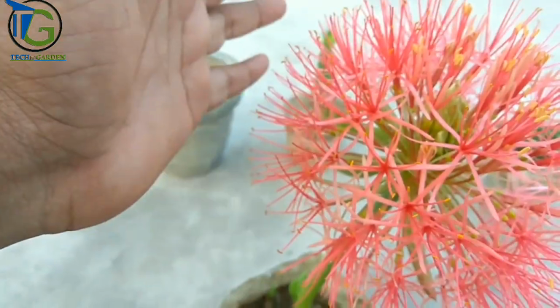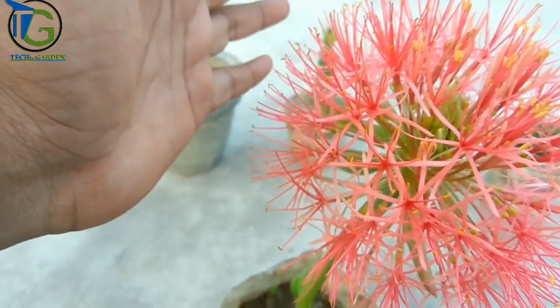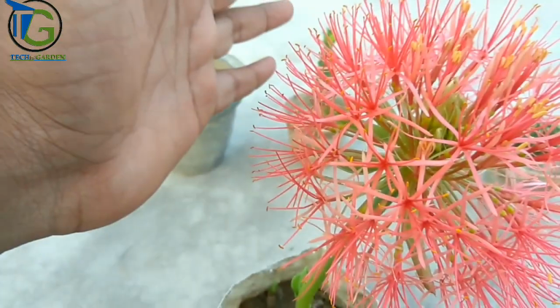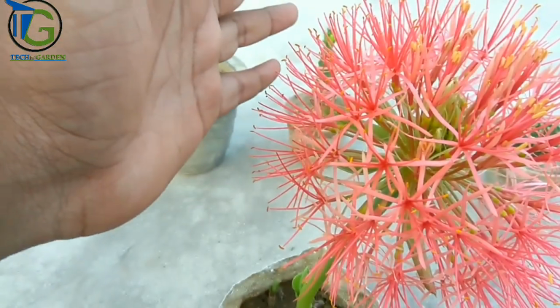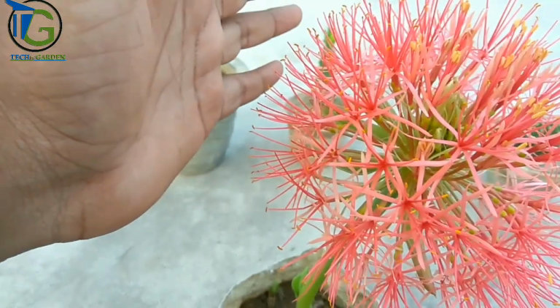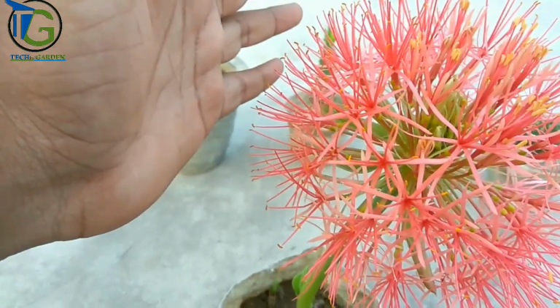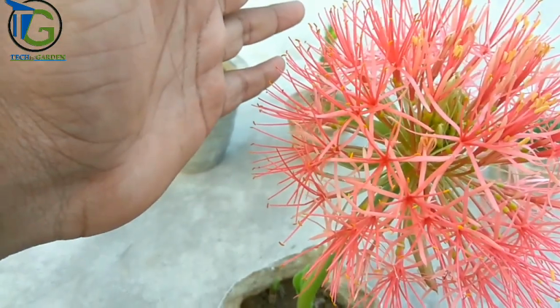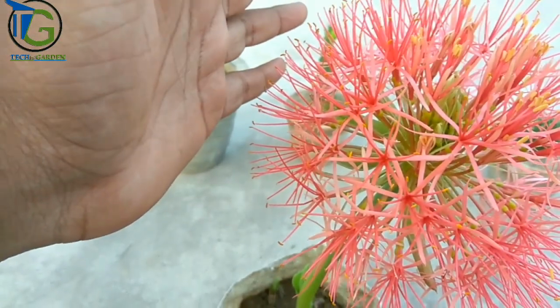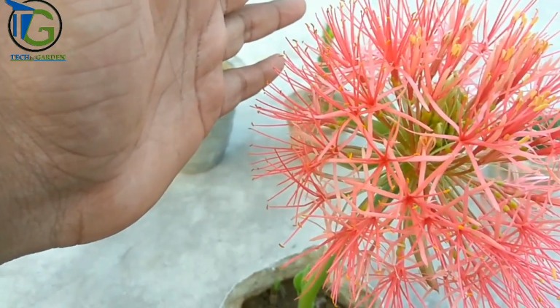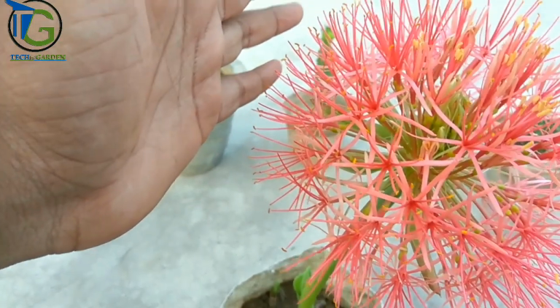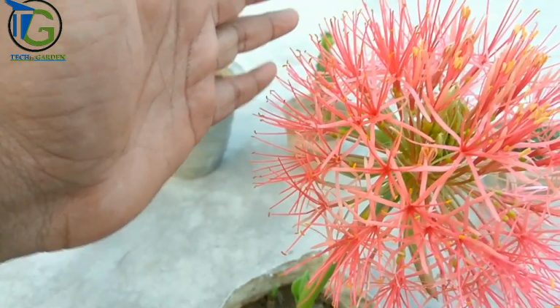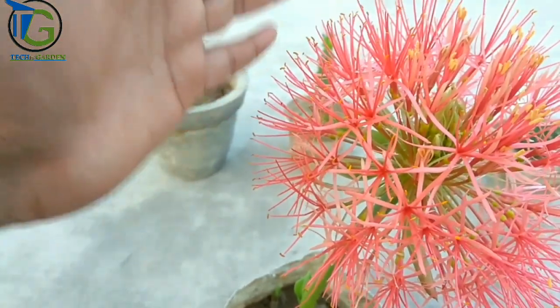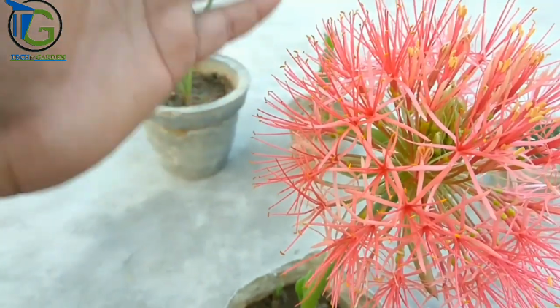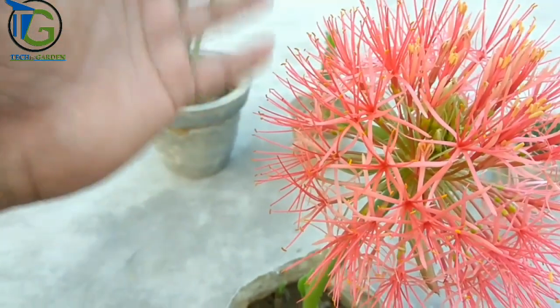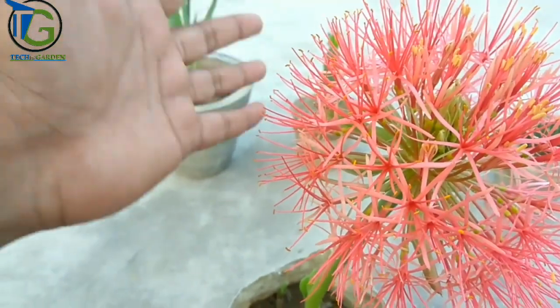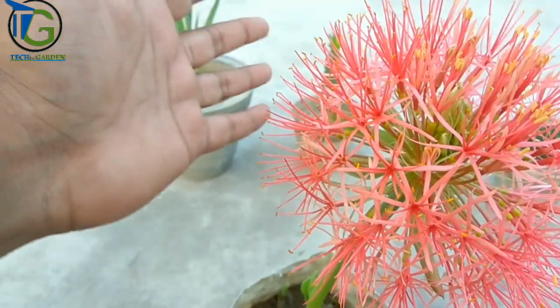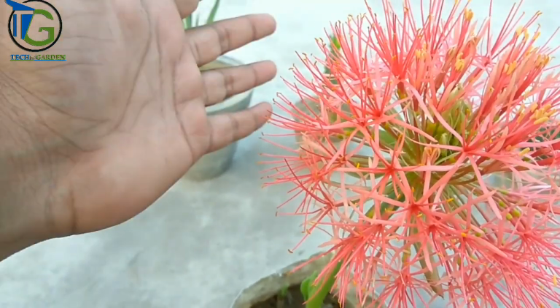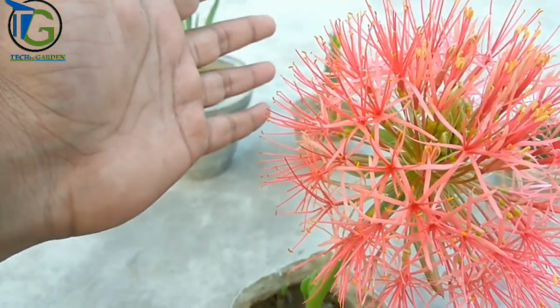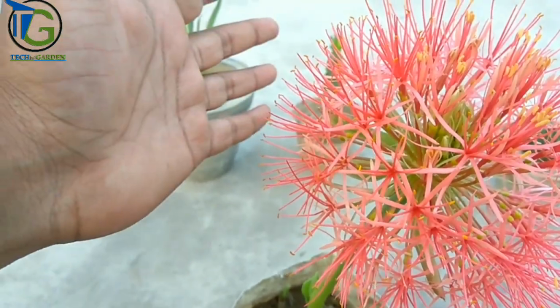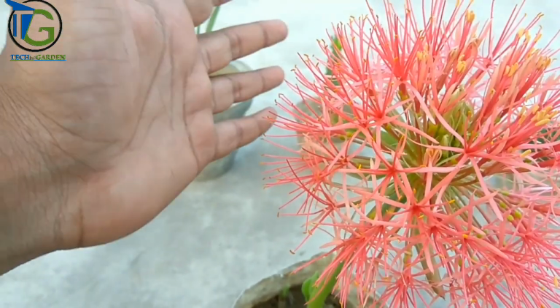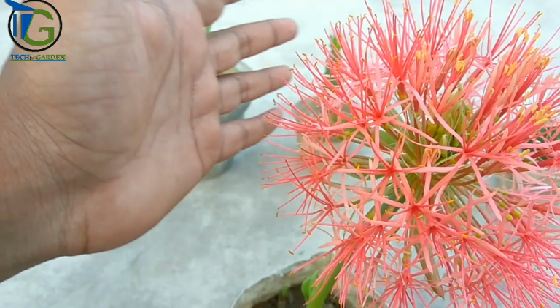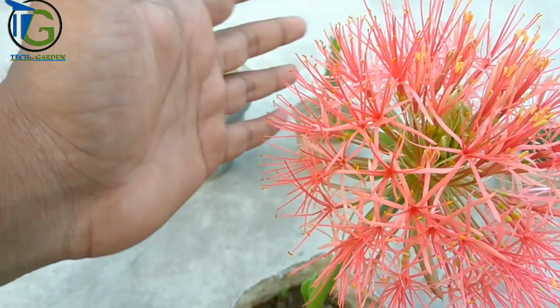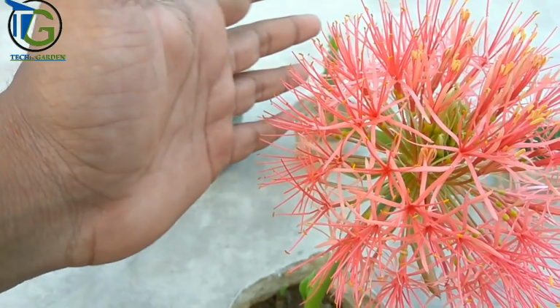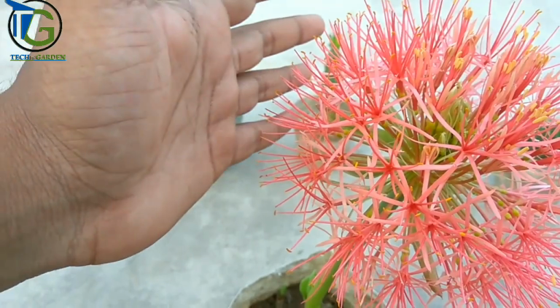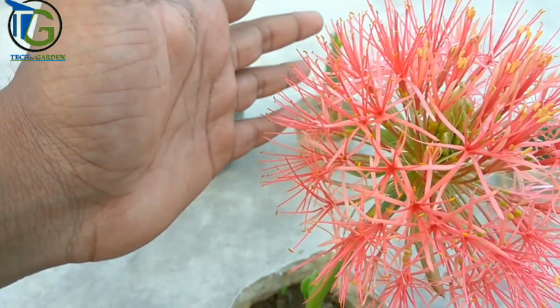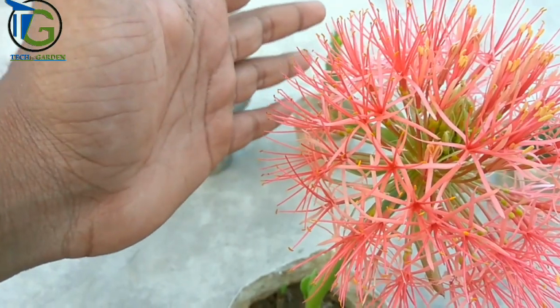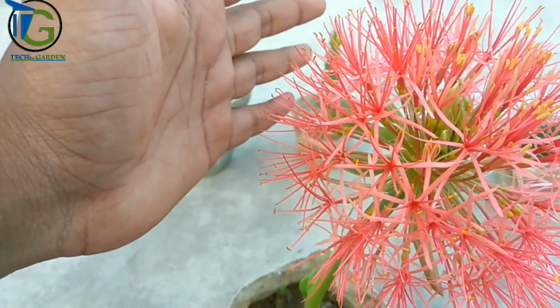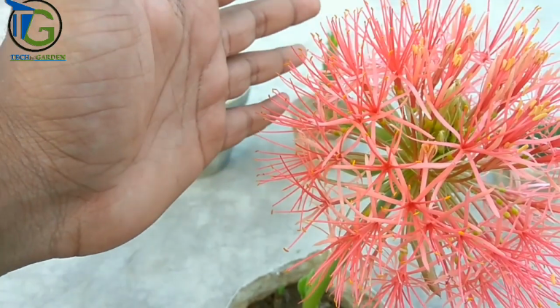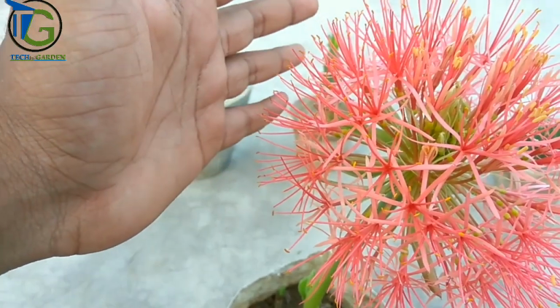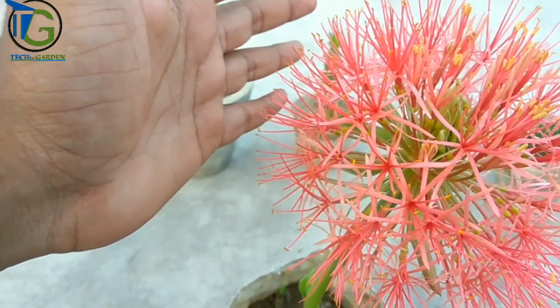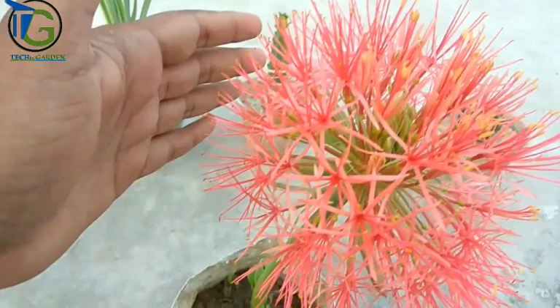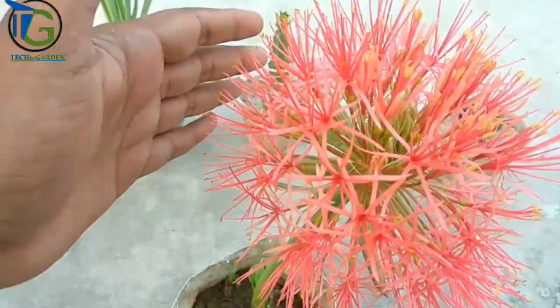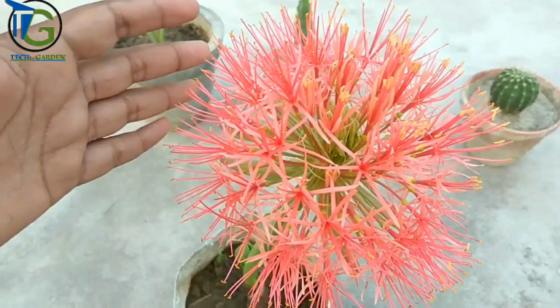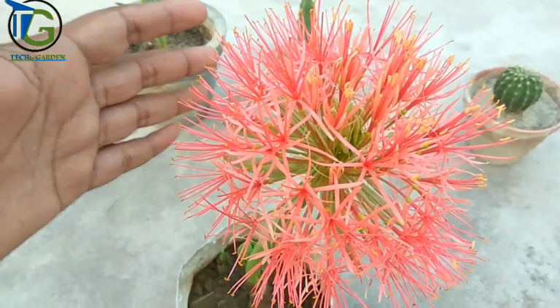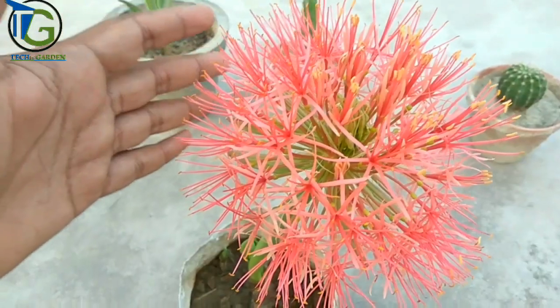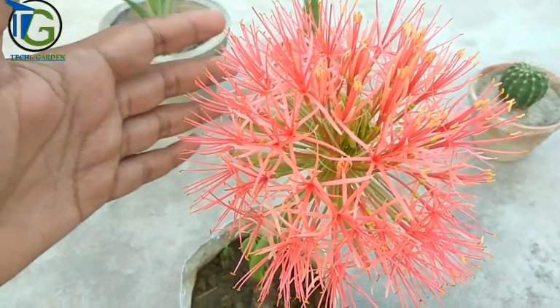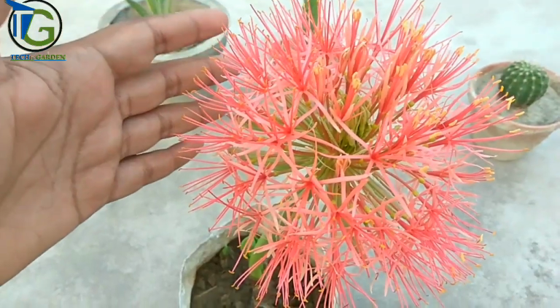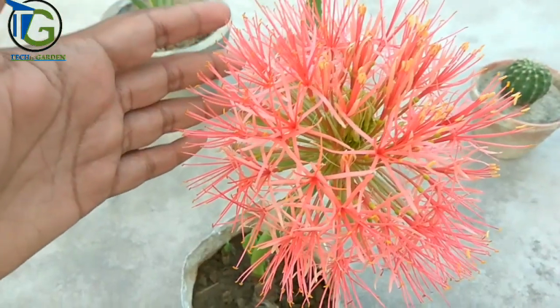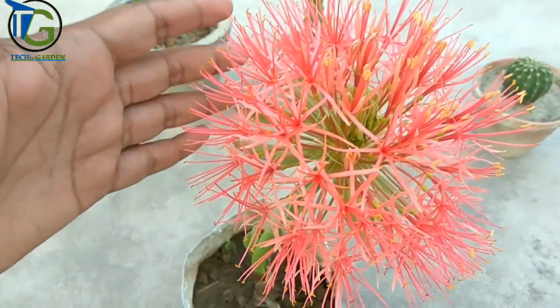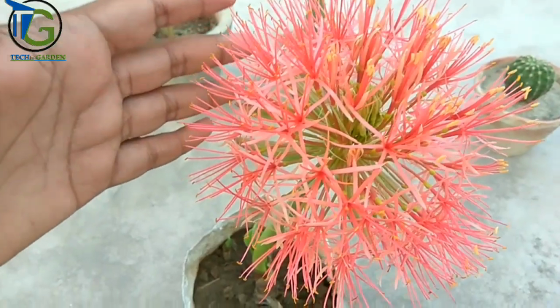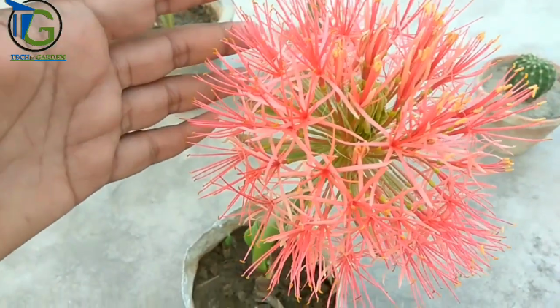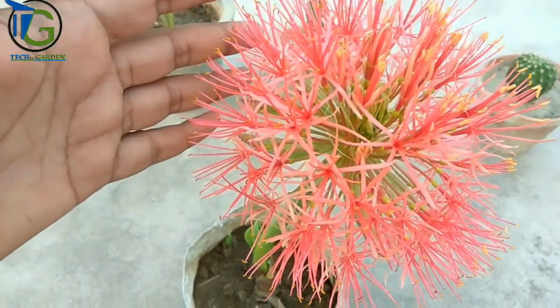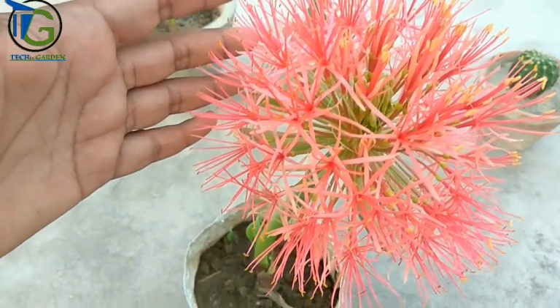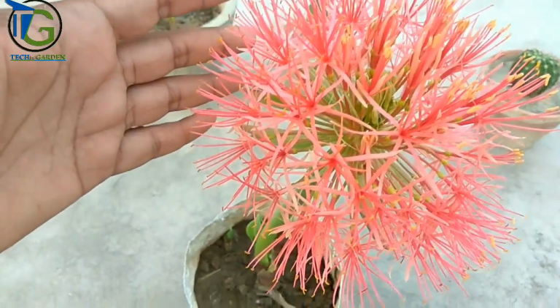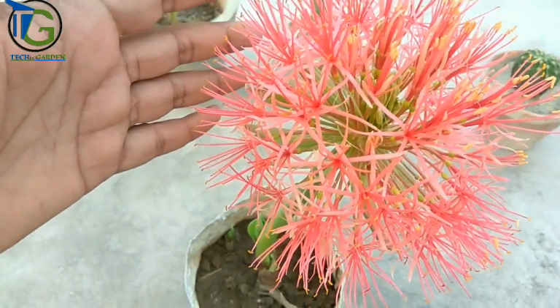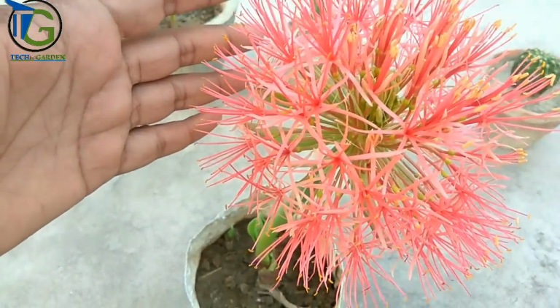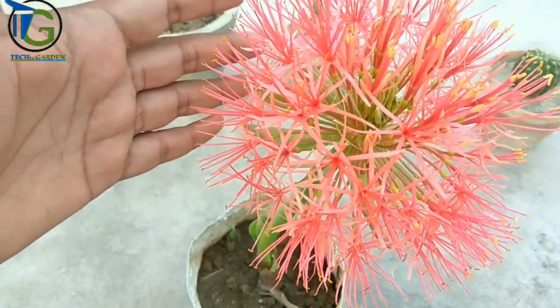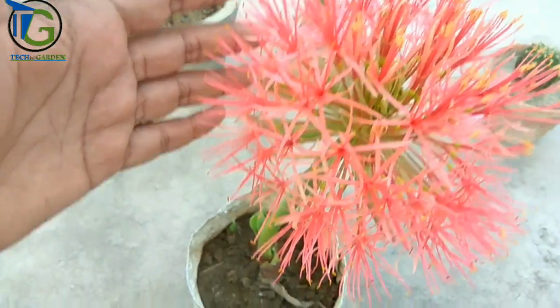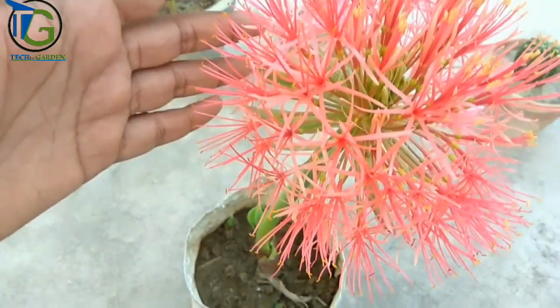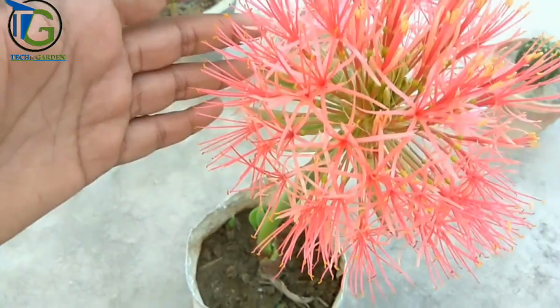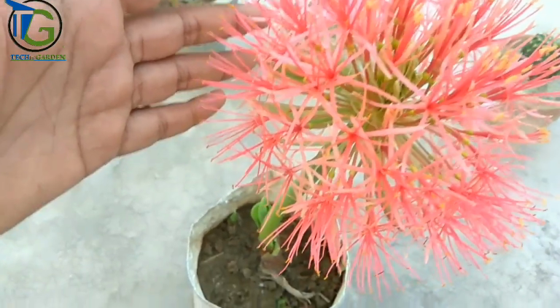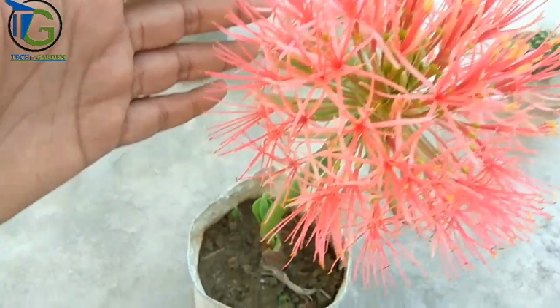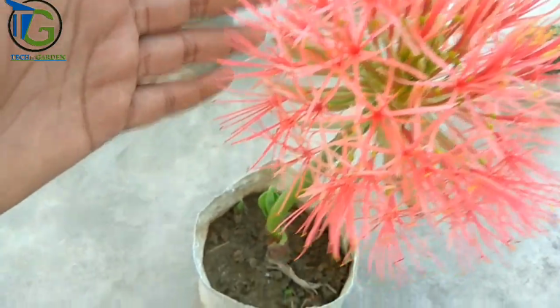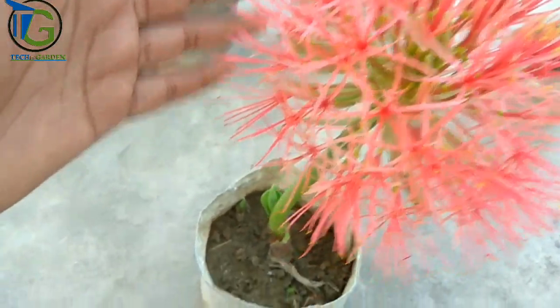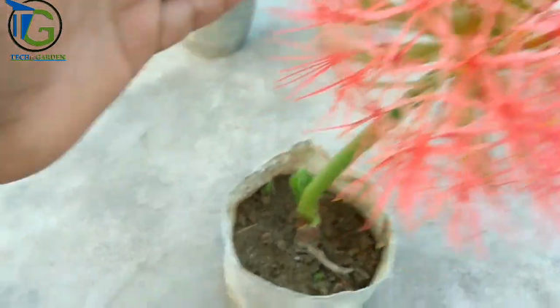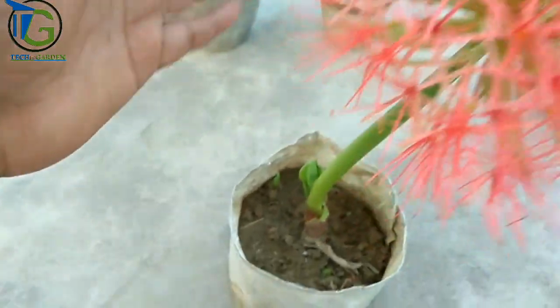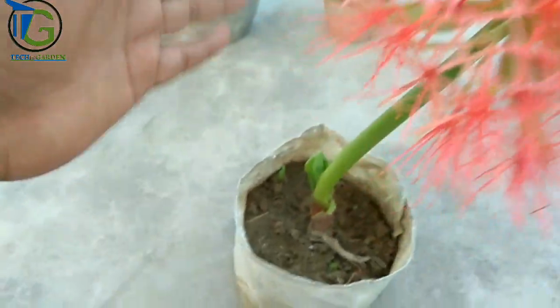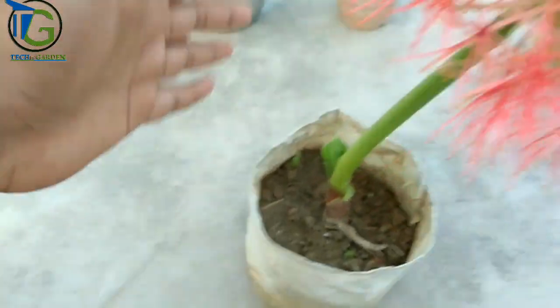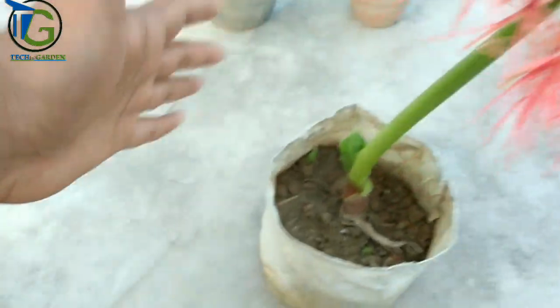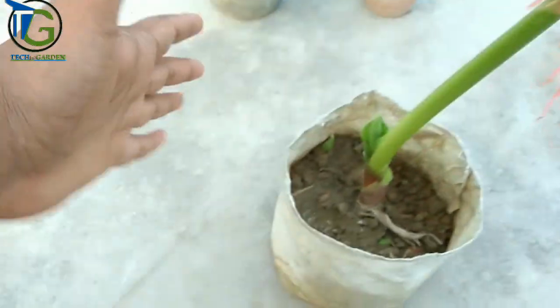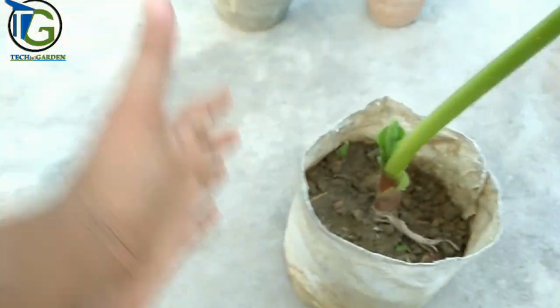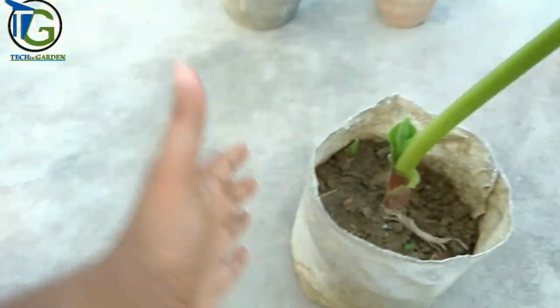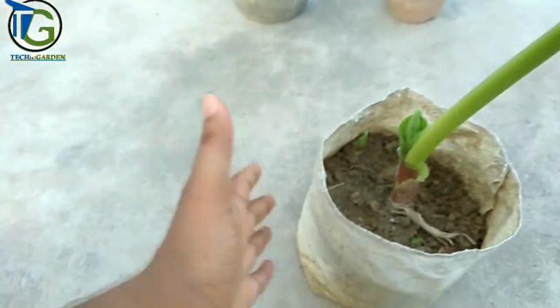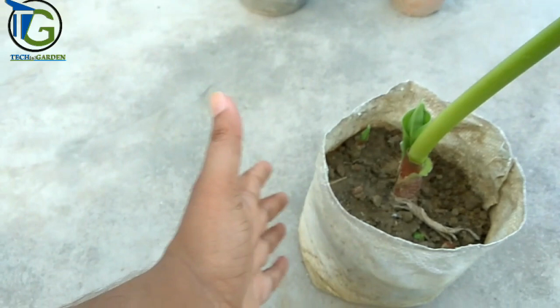This type is called multi-floress. I grew it up in a plastic bag.